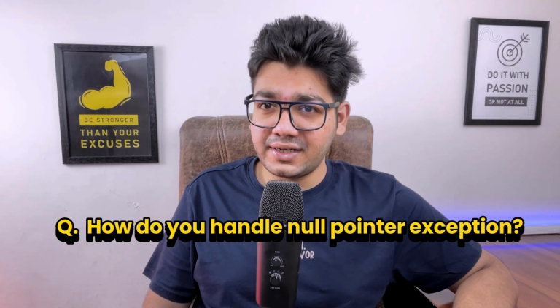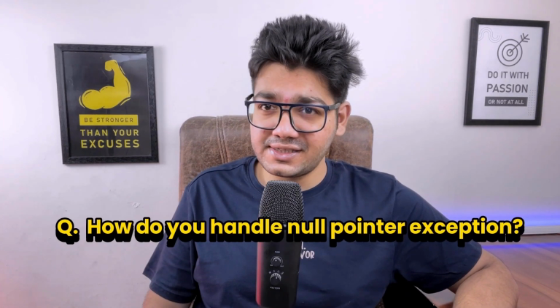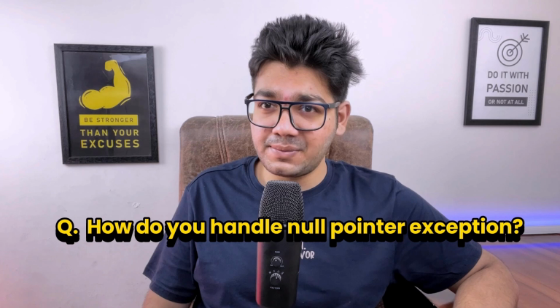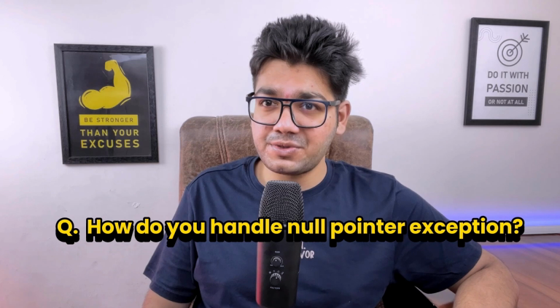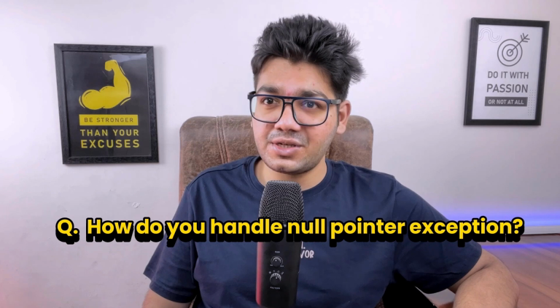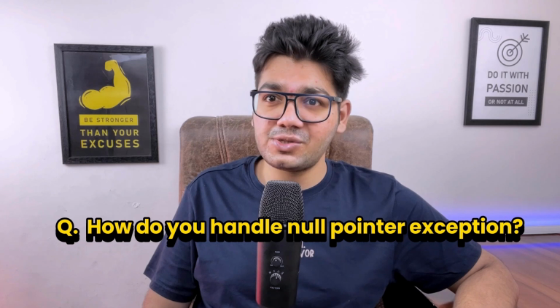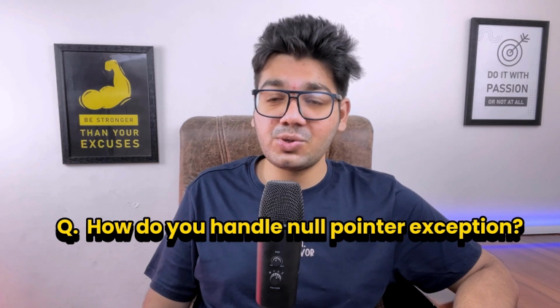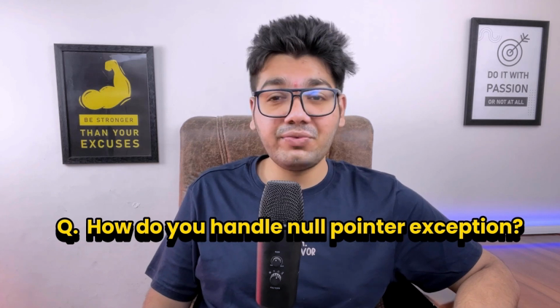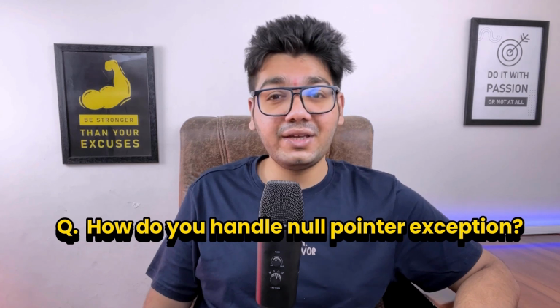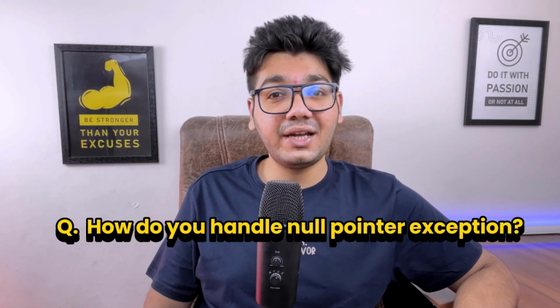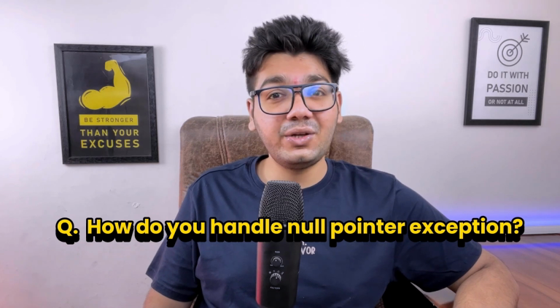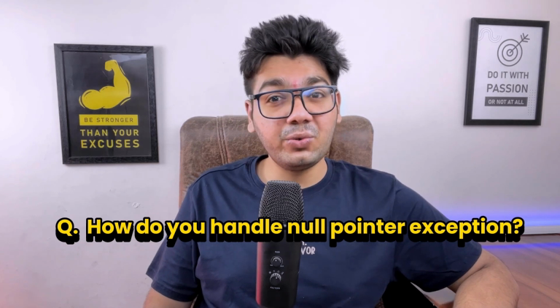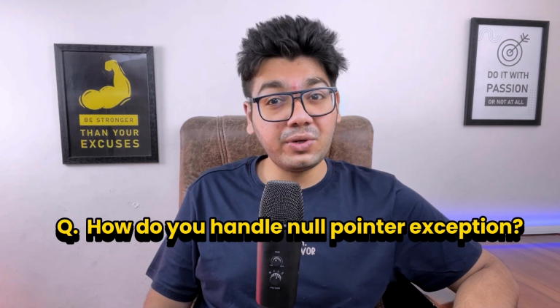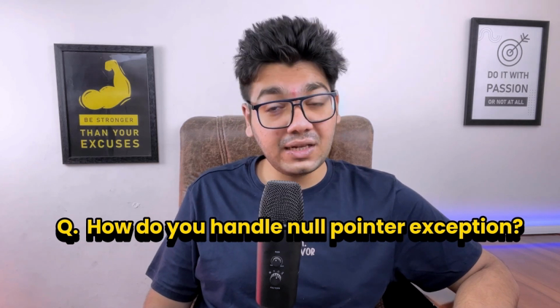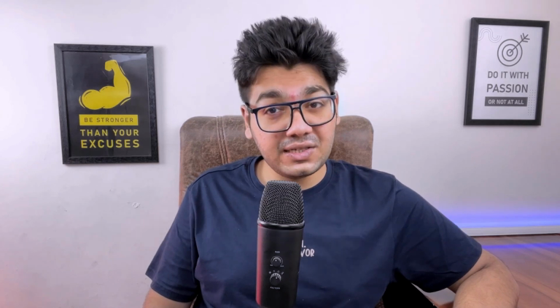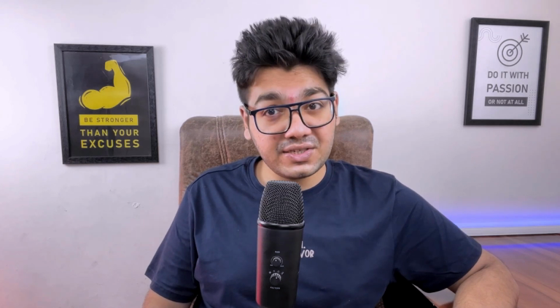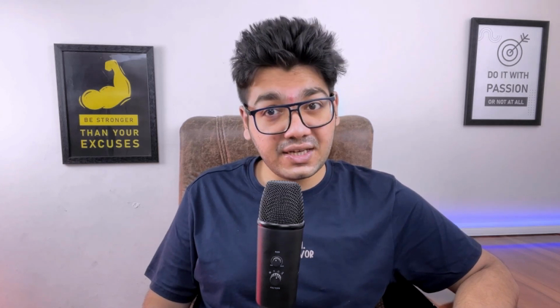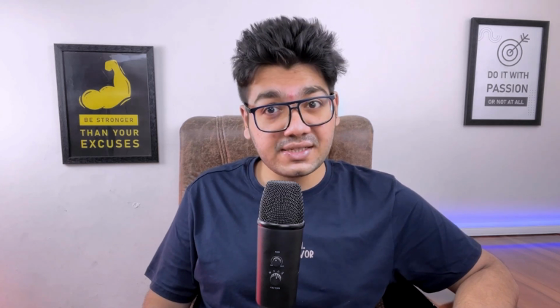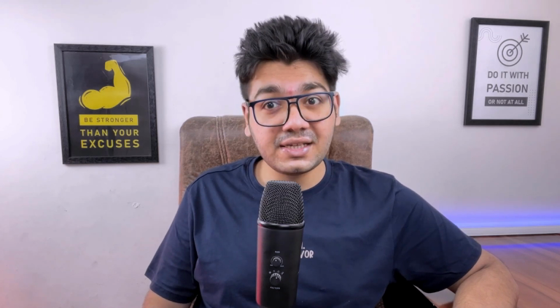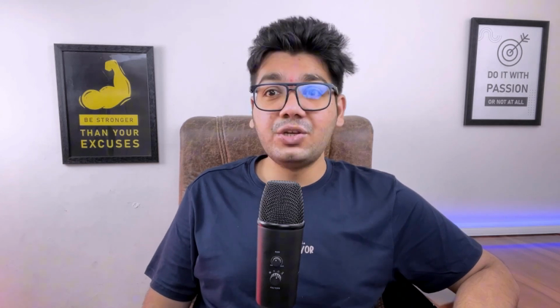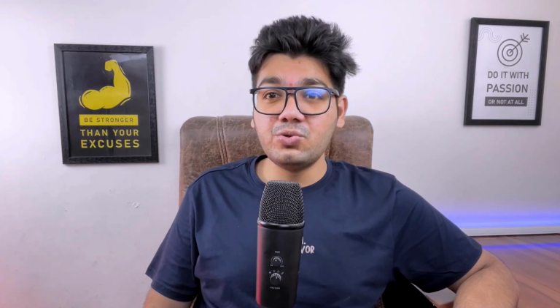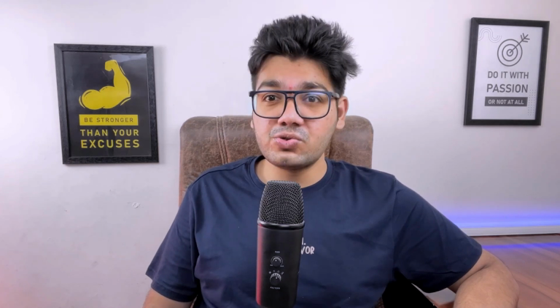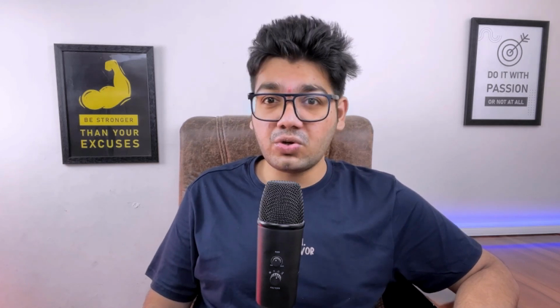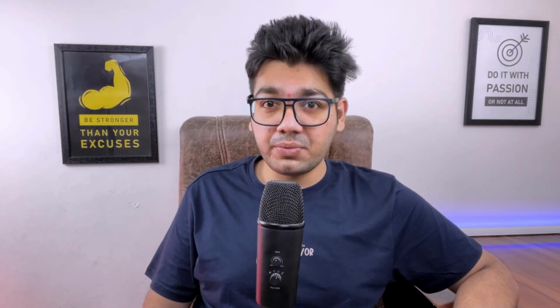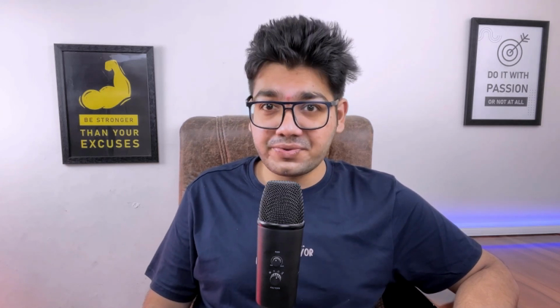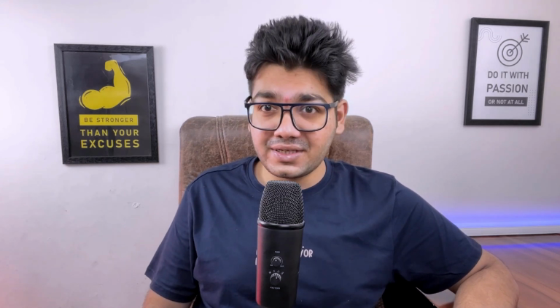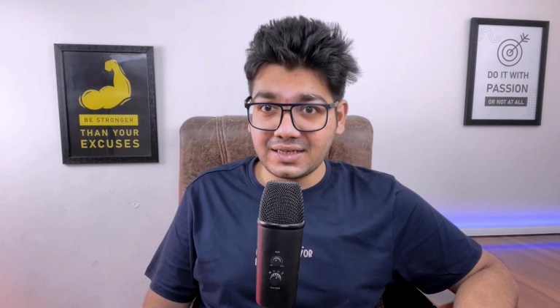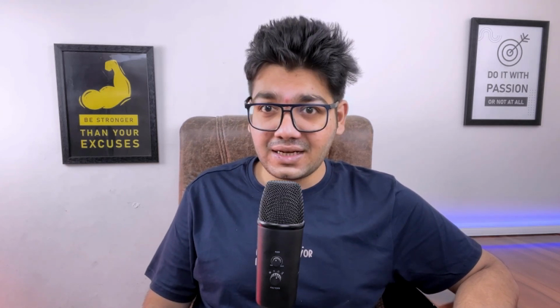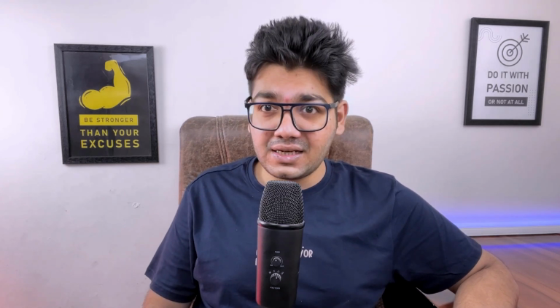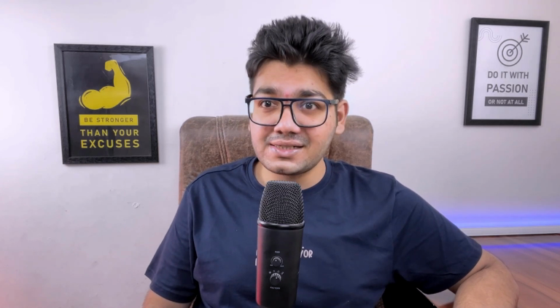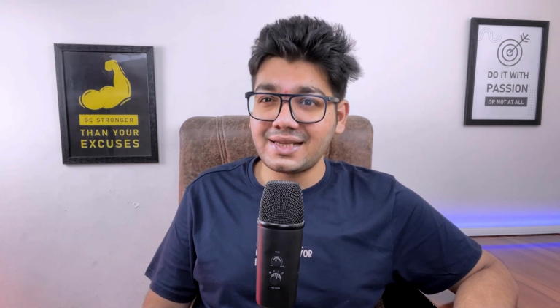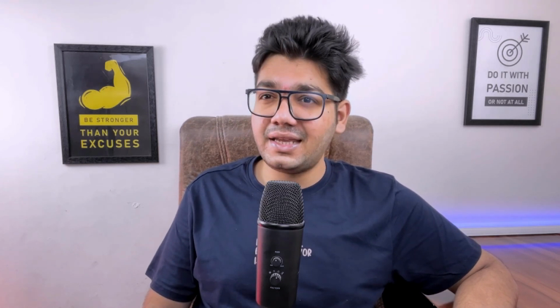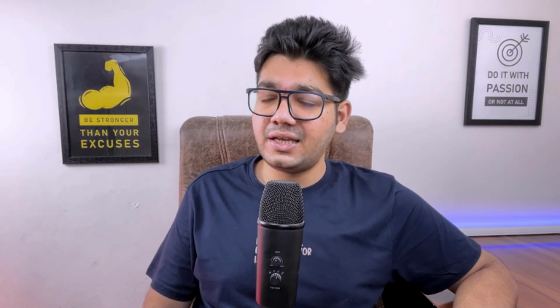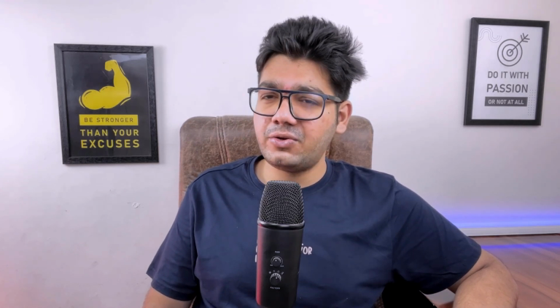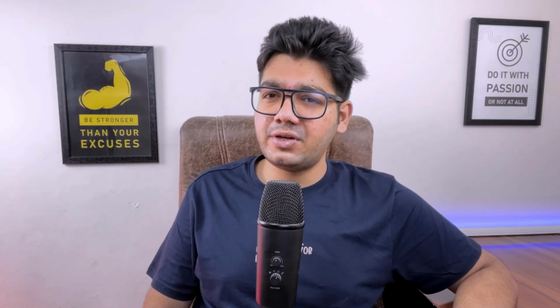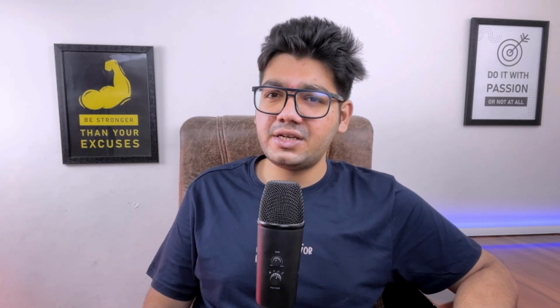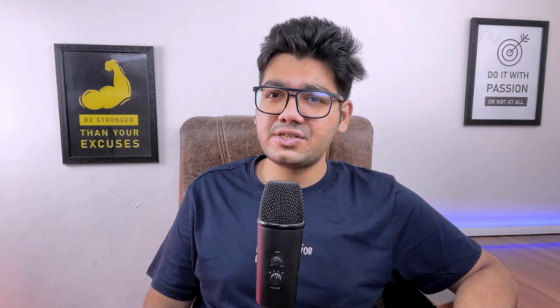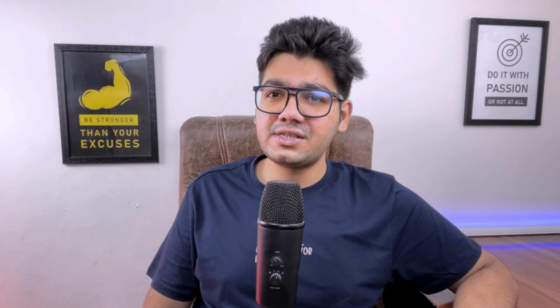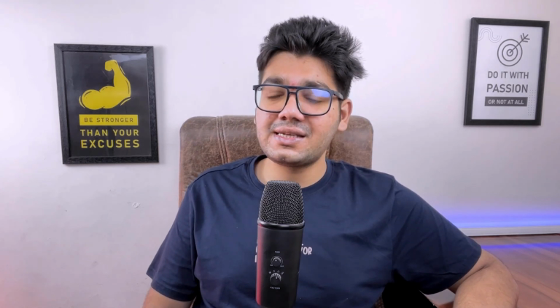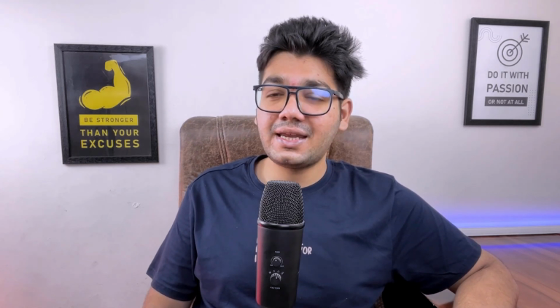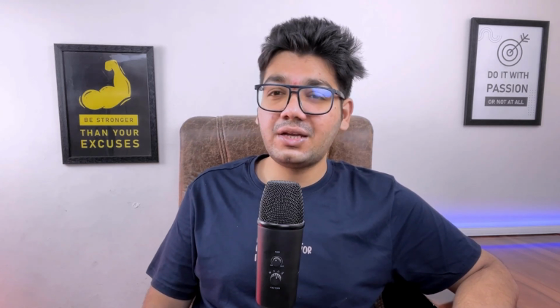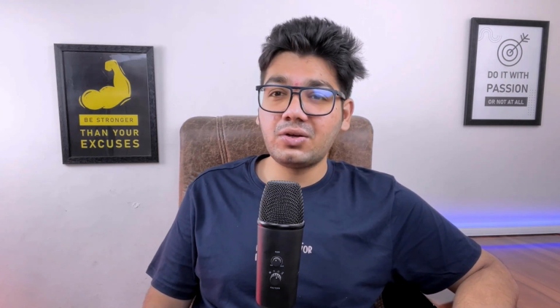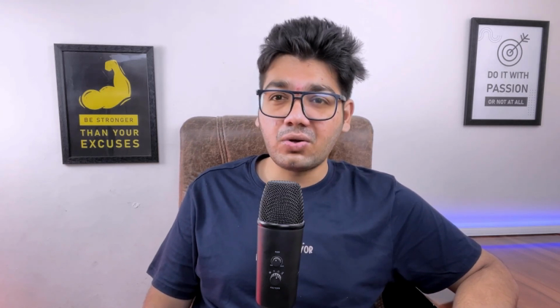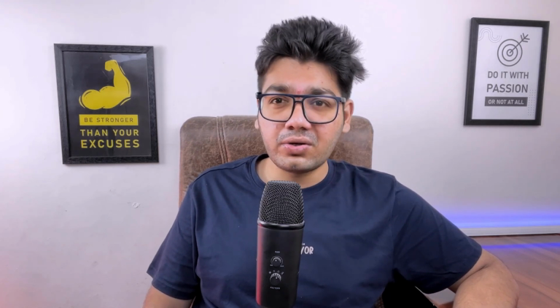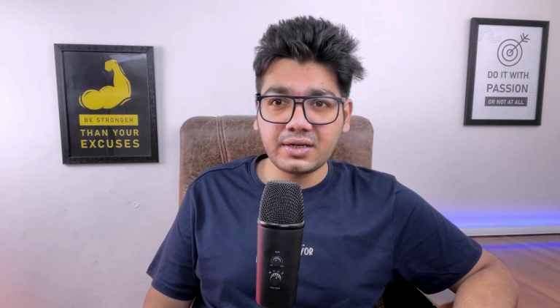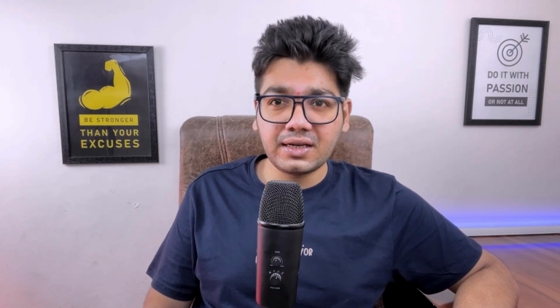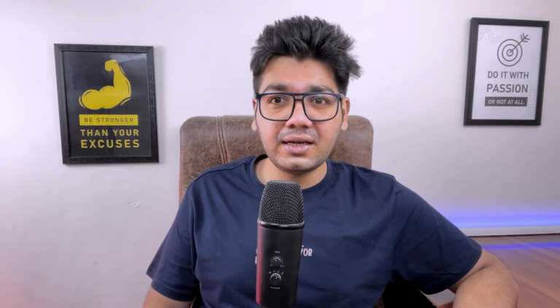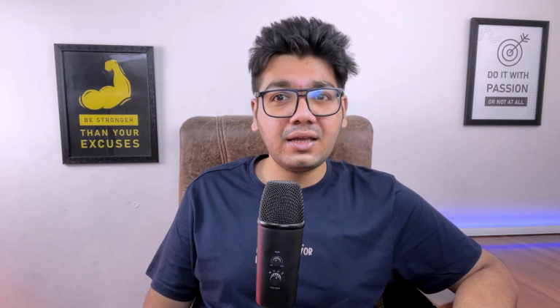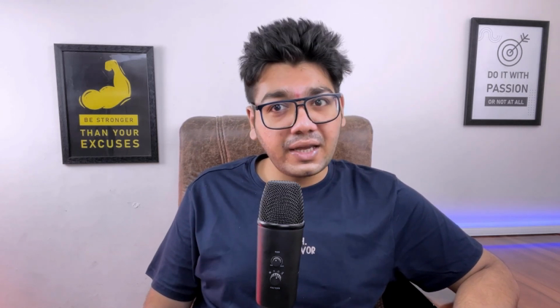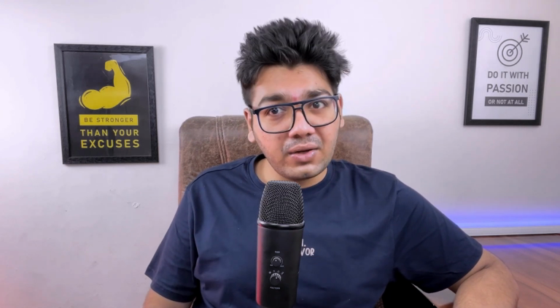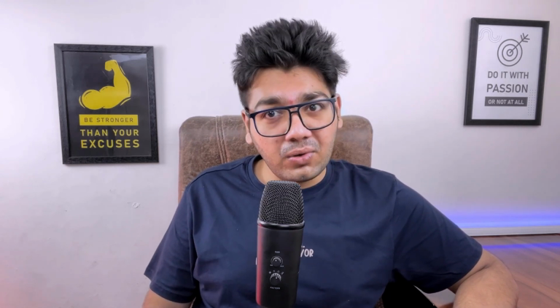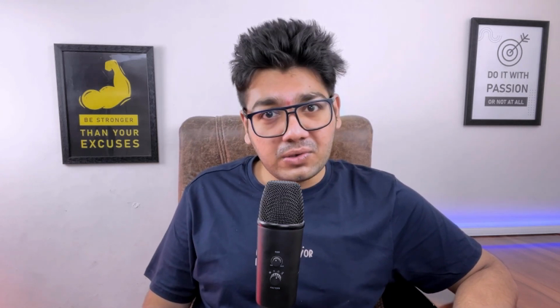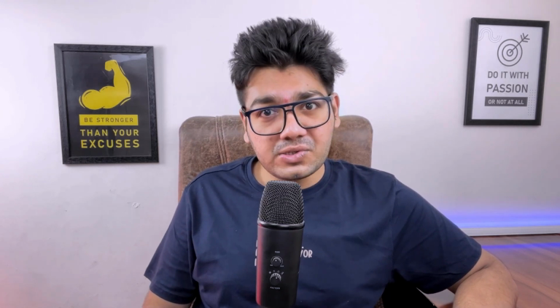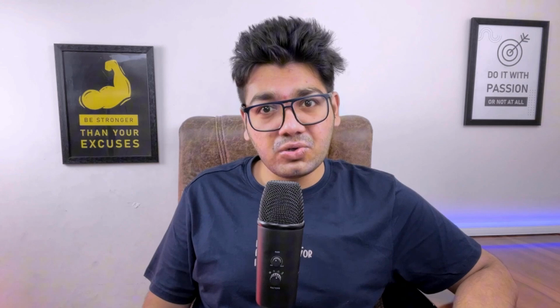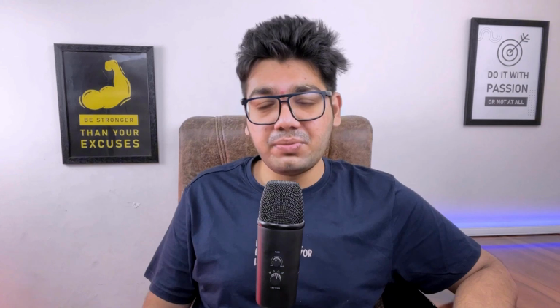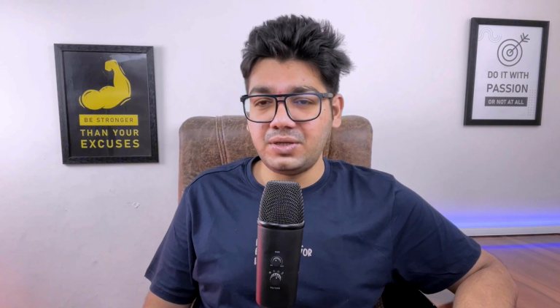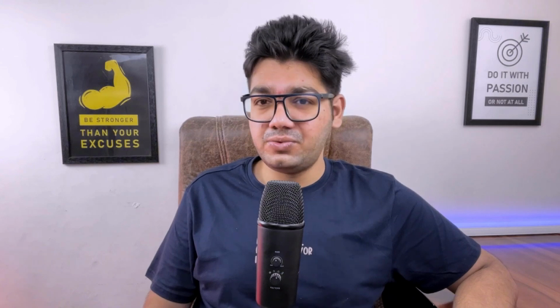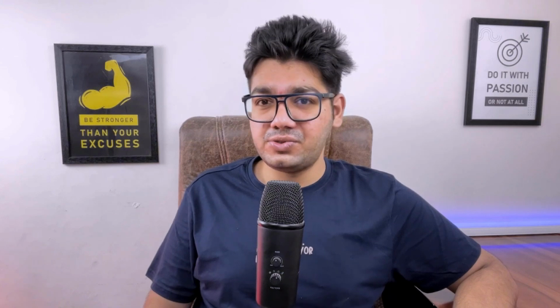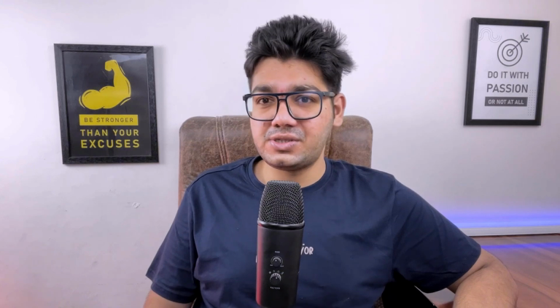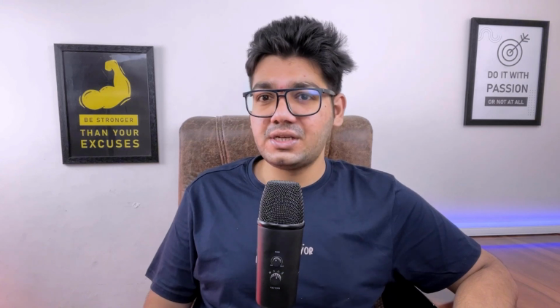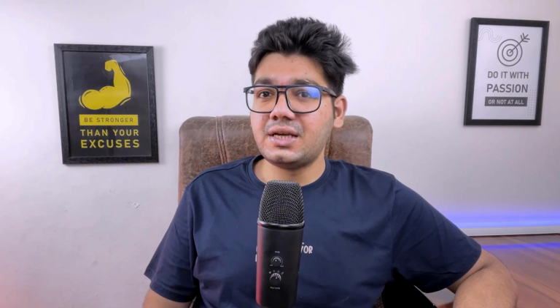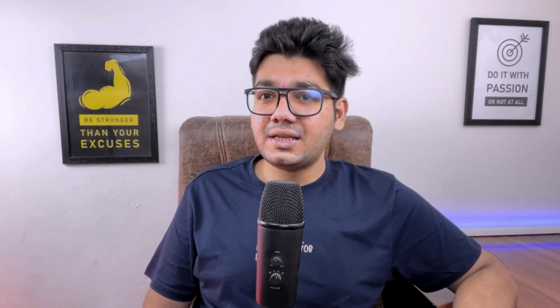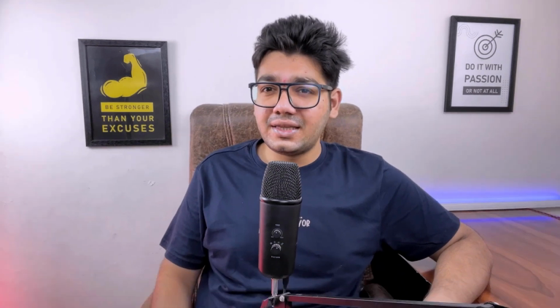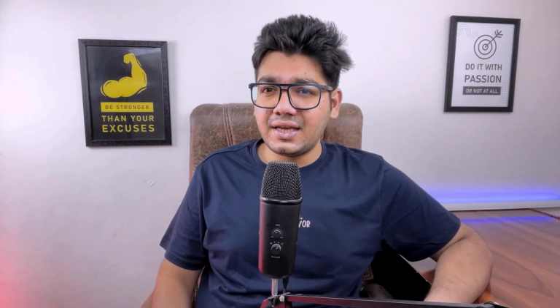Moving on, the interviewer asked how to handle a NullPointerException. We can do null checks, use the Optional class, and annotations like @NotNull can also be used.